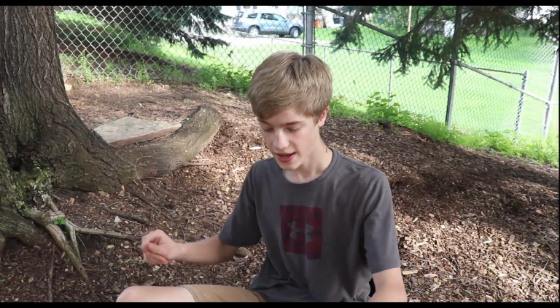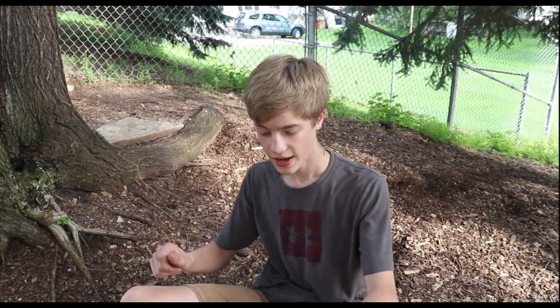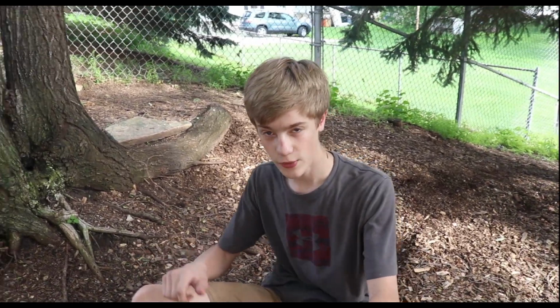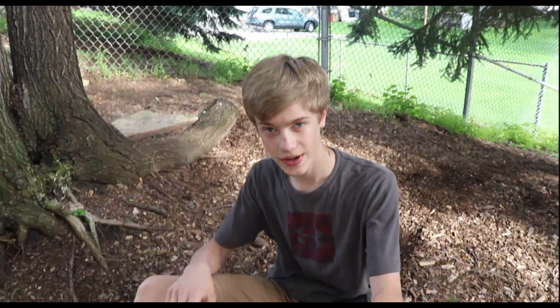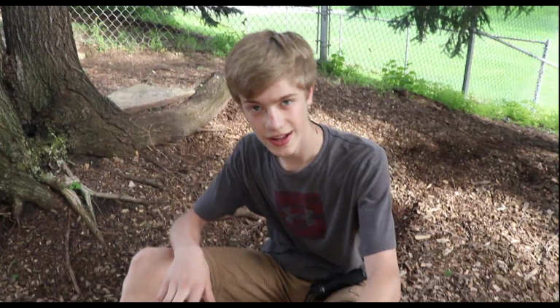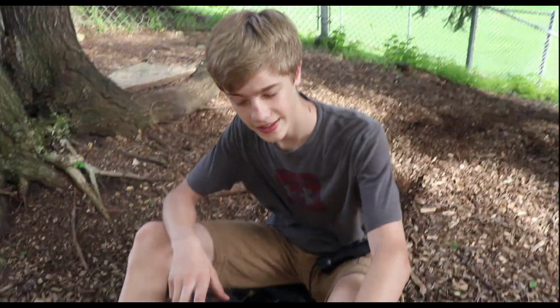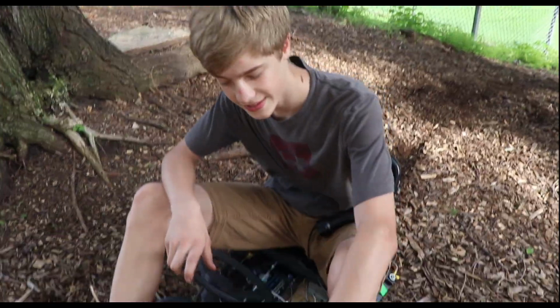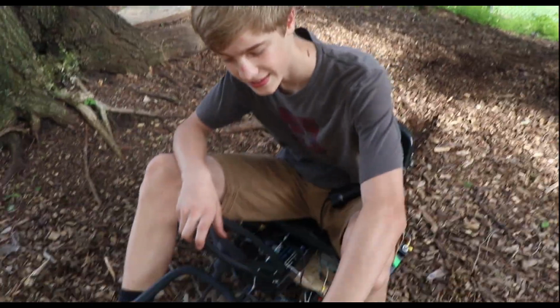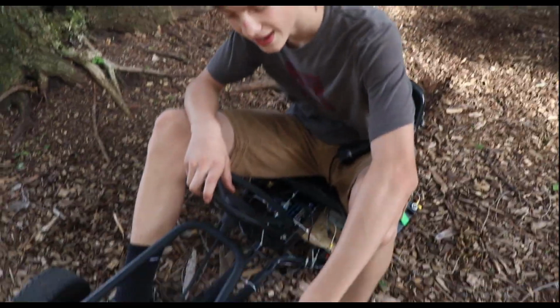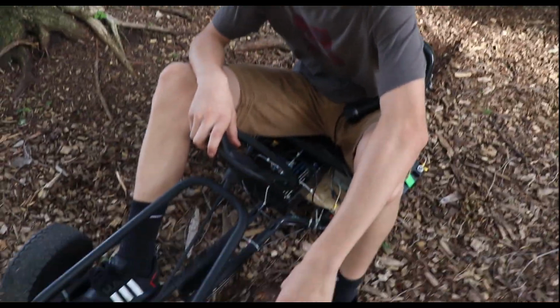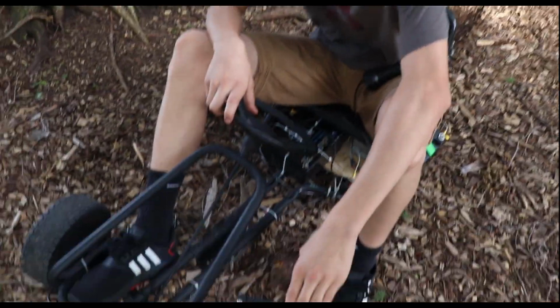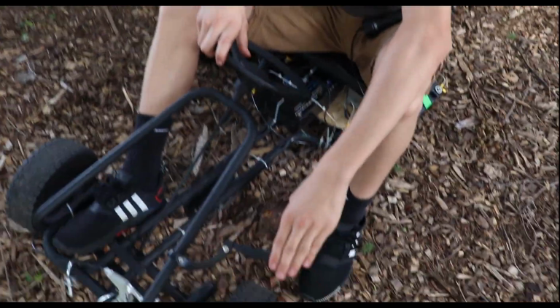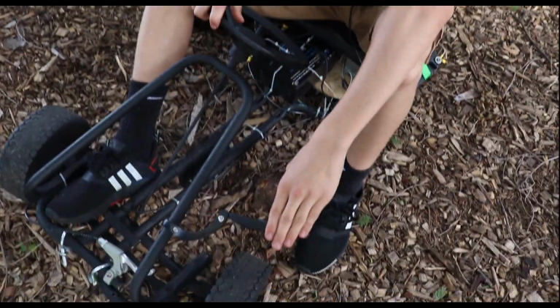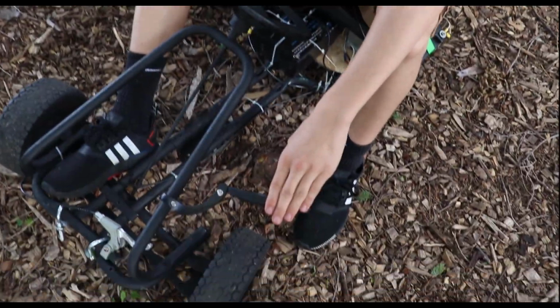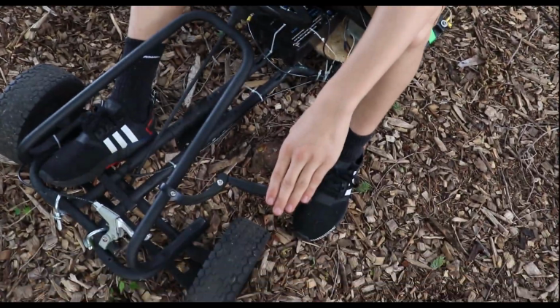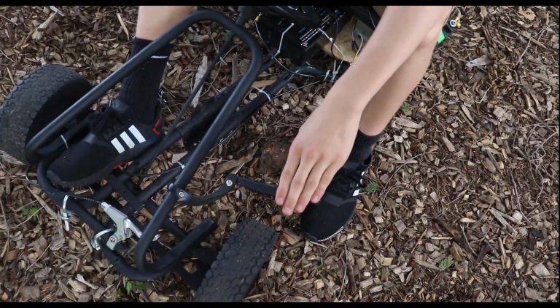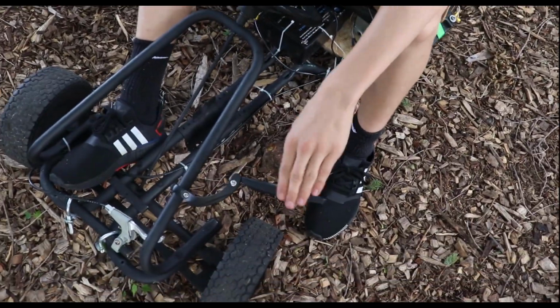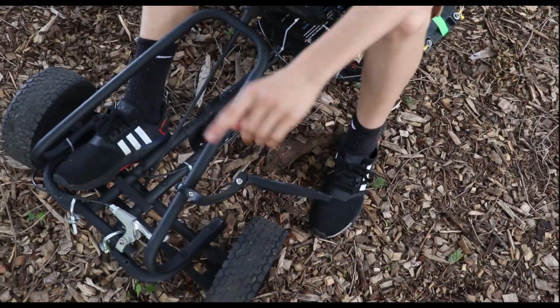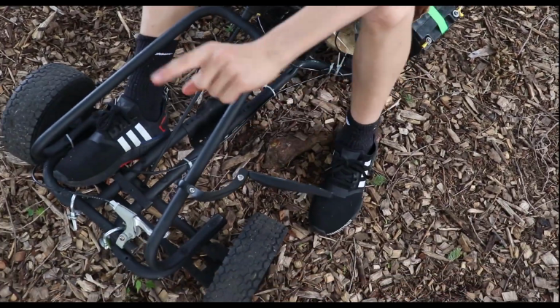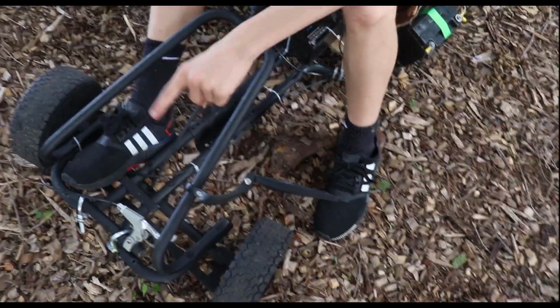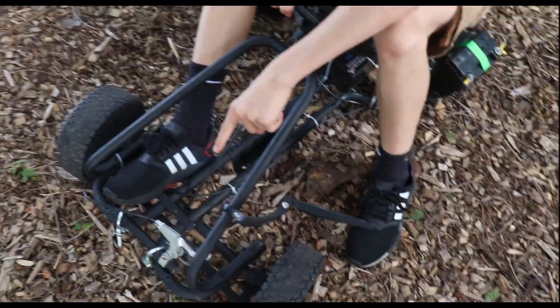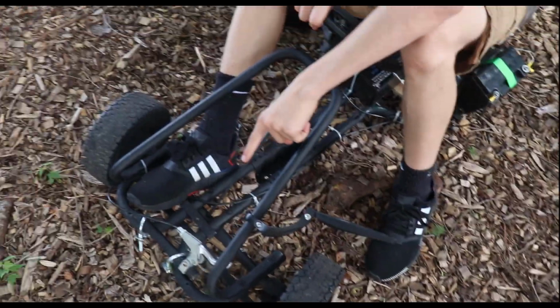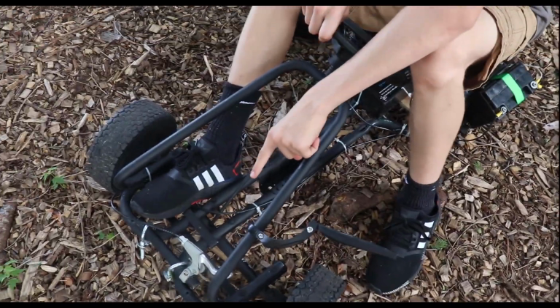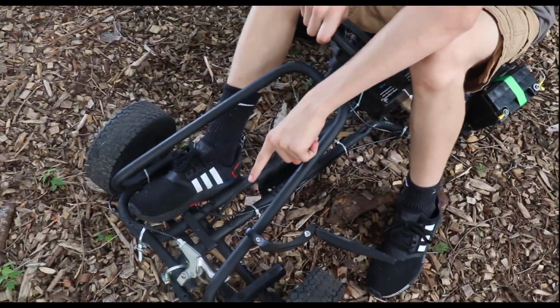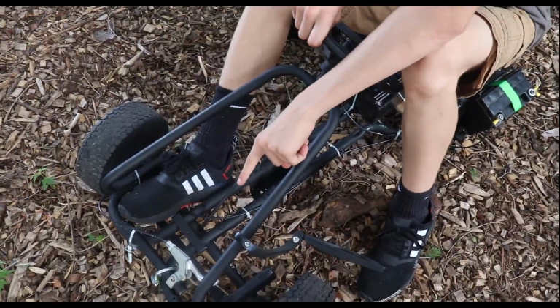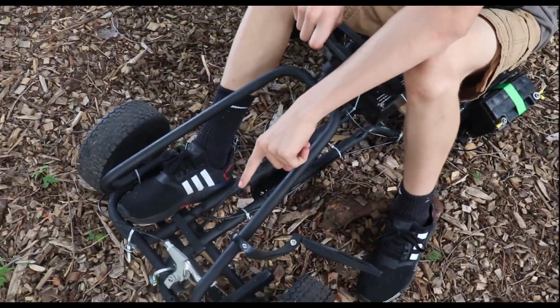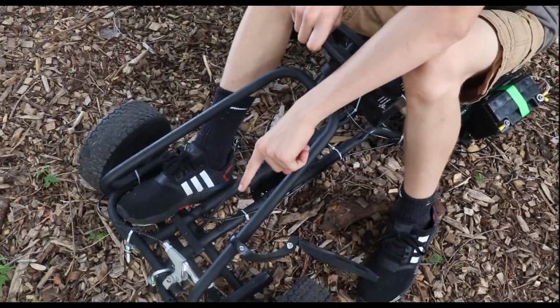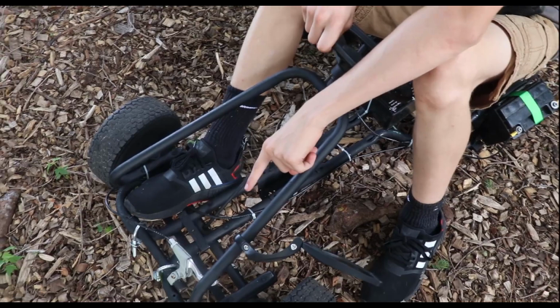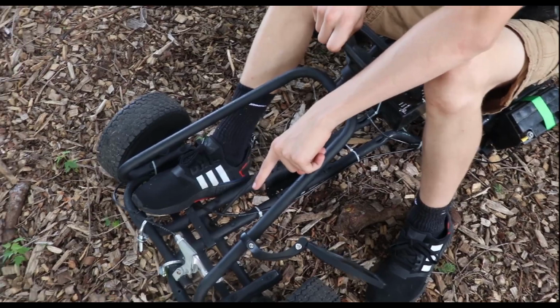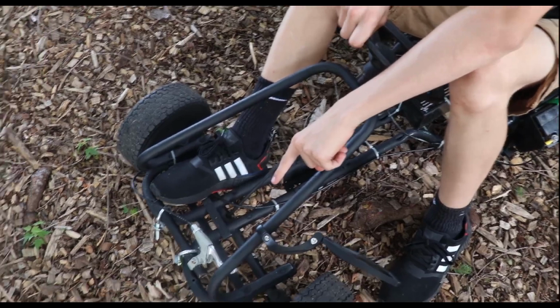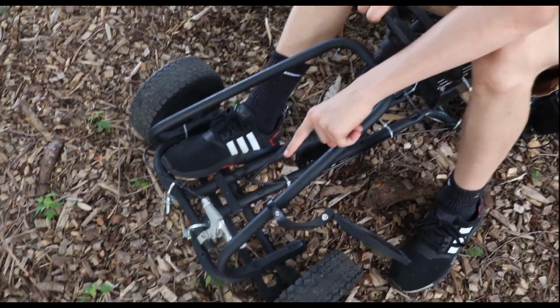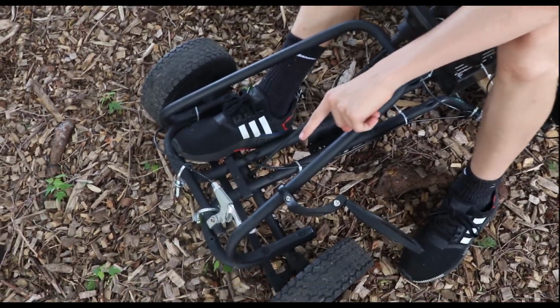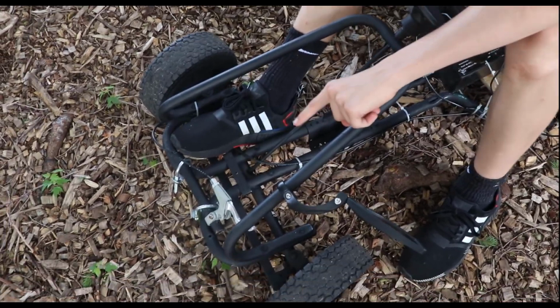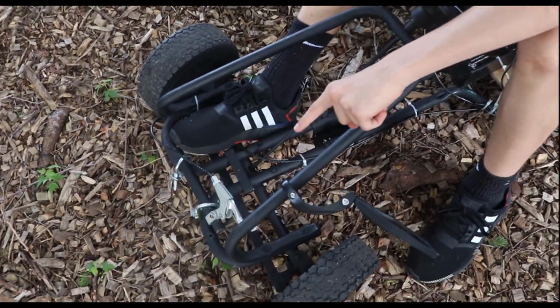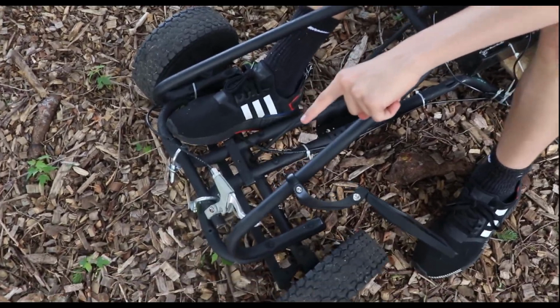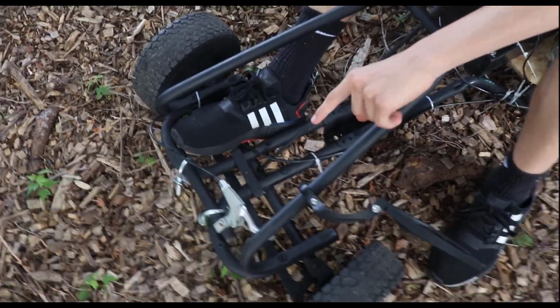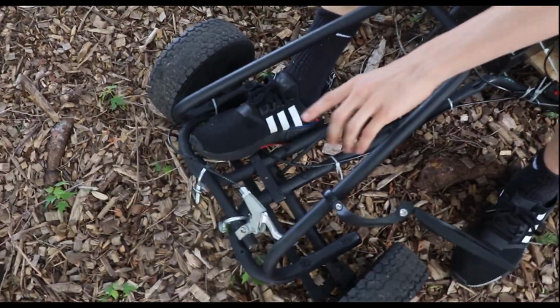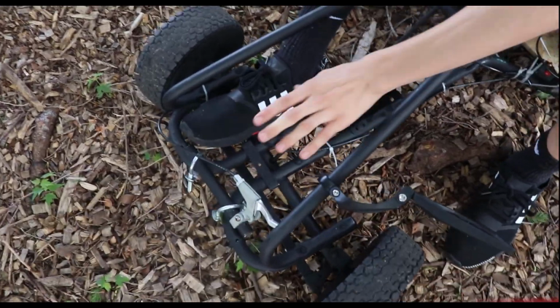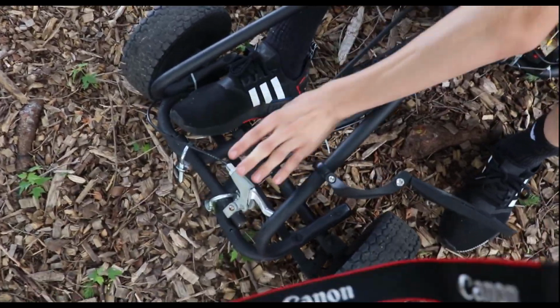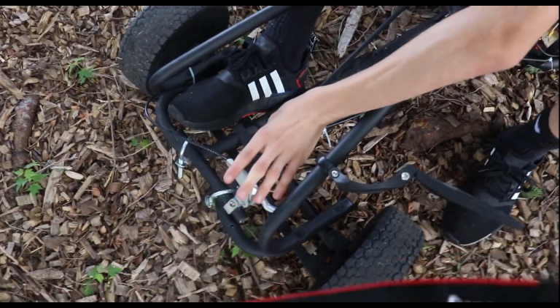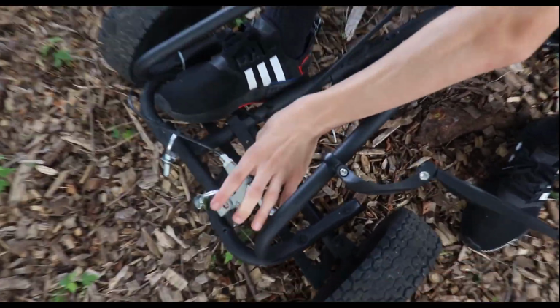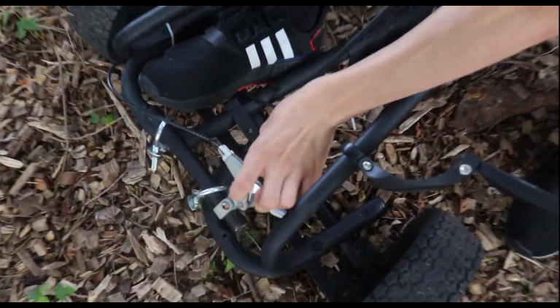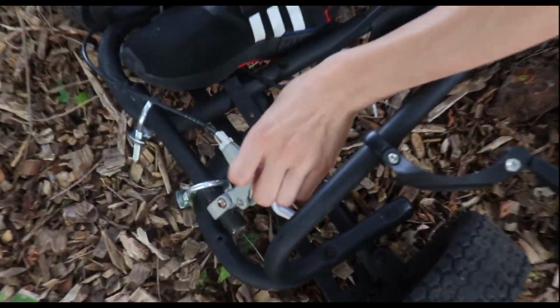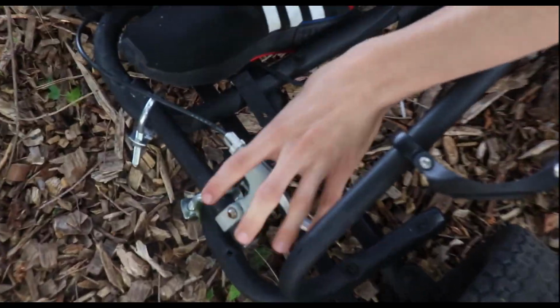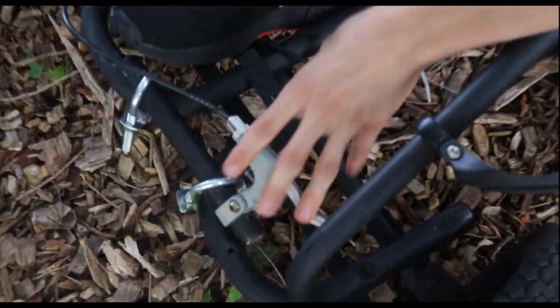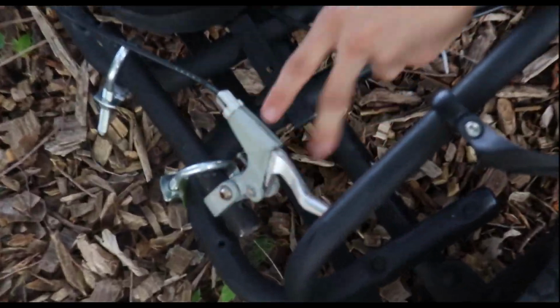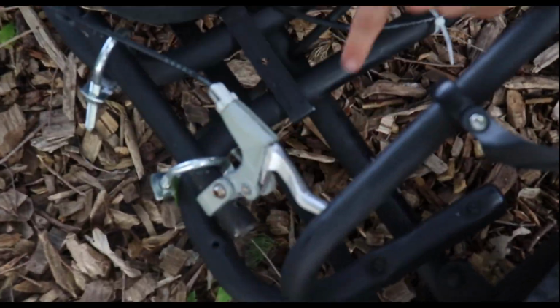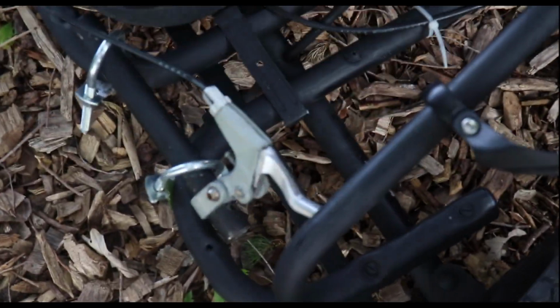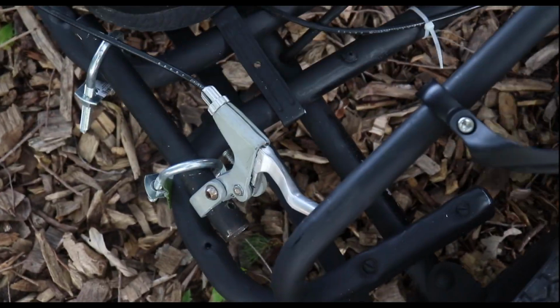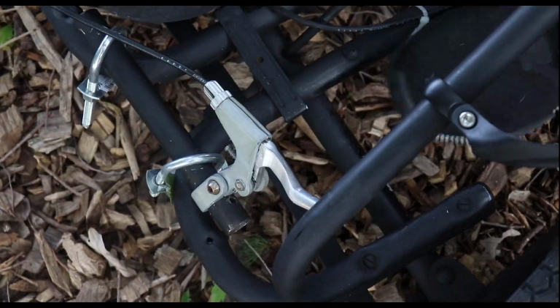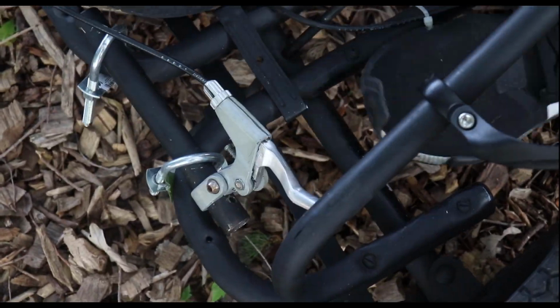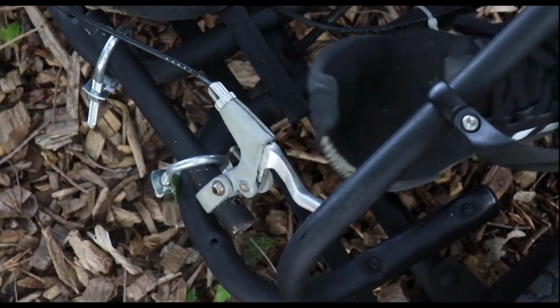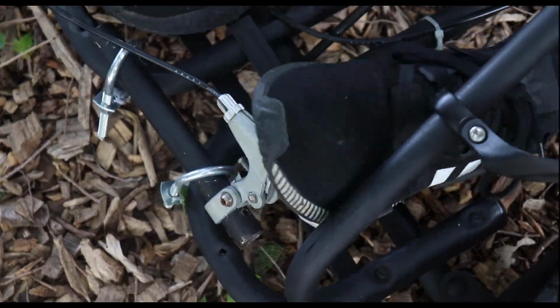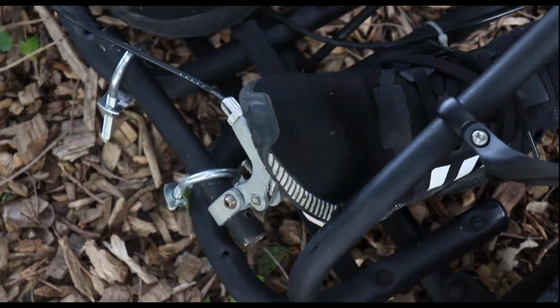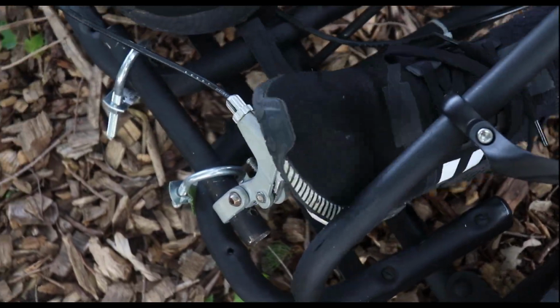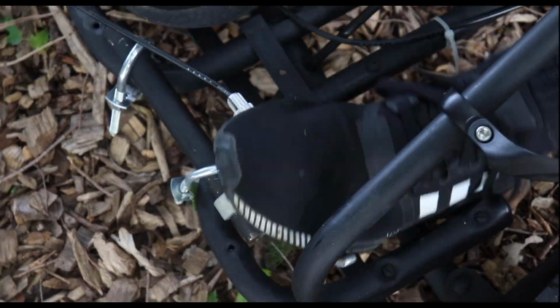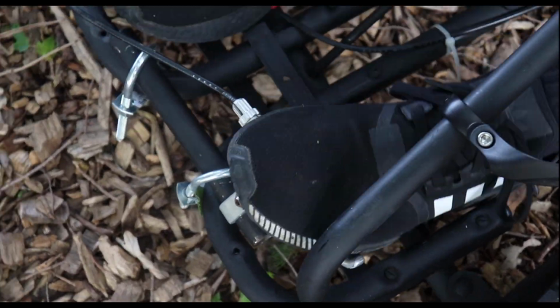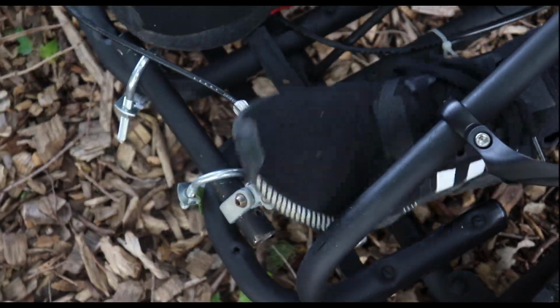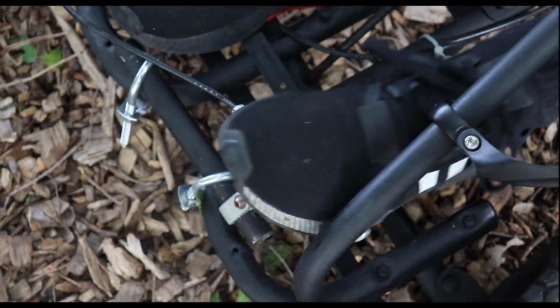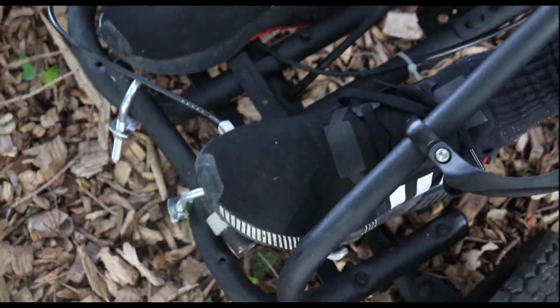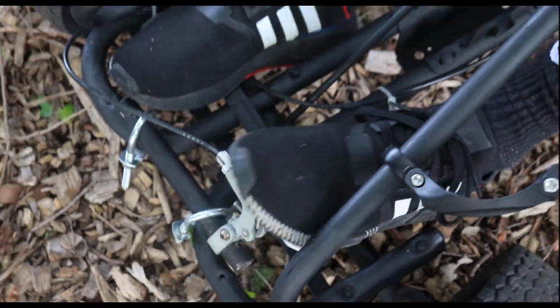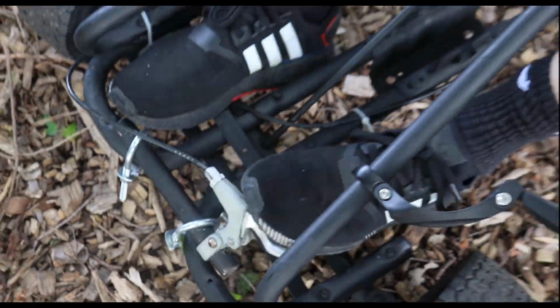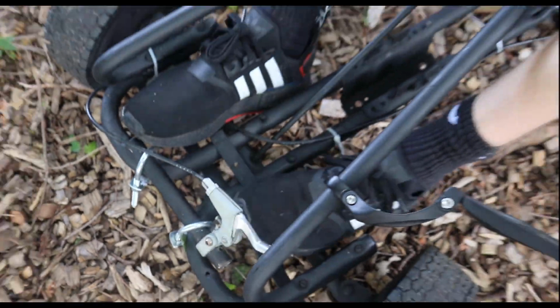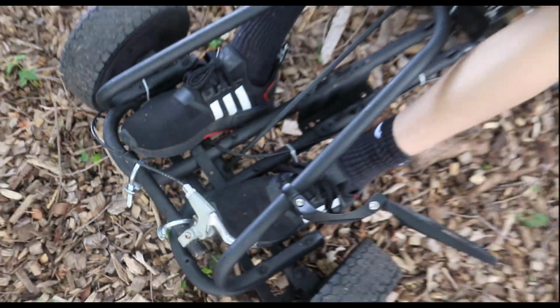Here we got this high quality mirror and brake. If you notice, that's a hand brake — a squeezy brake. But it works perfectly with your foot.